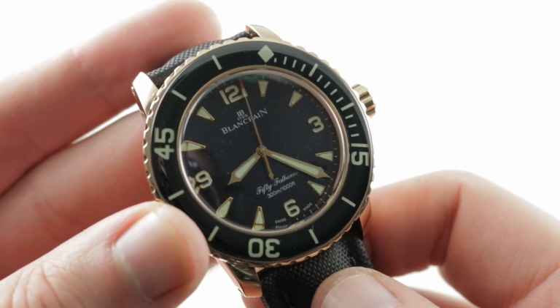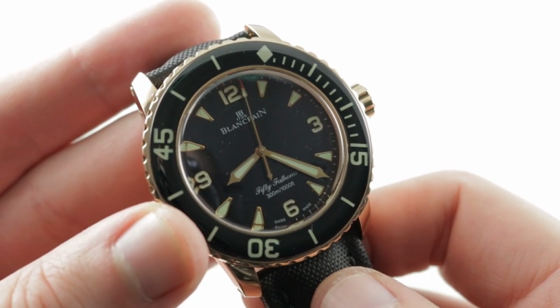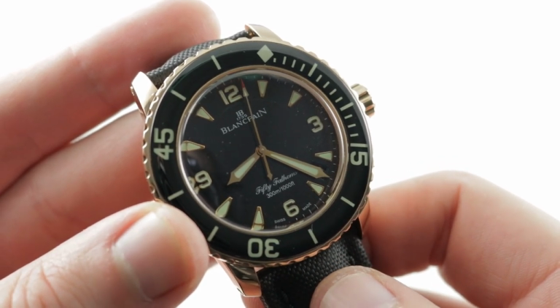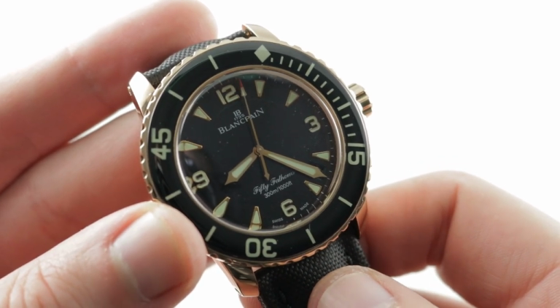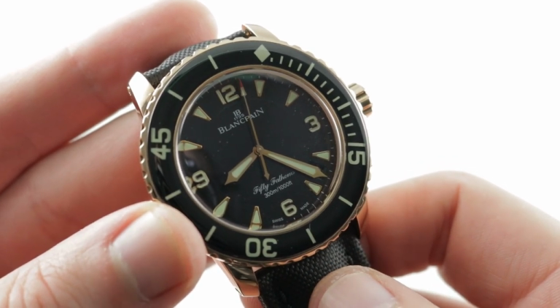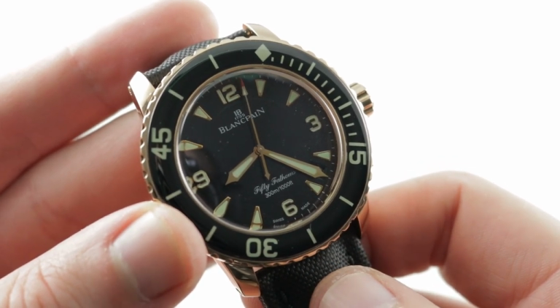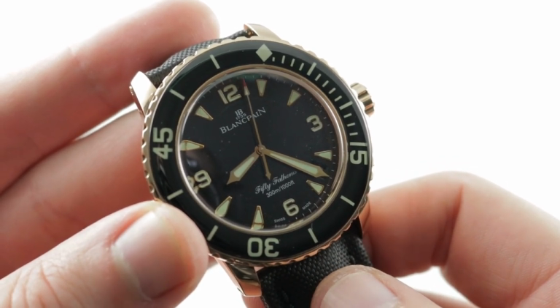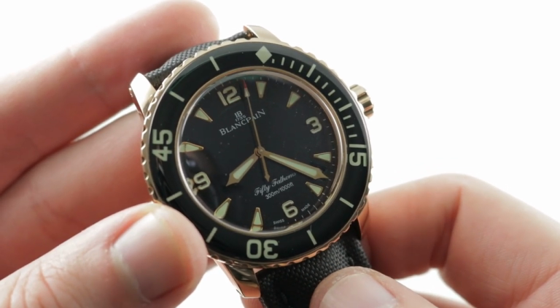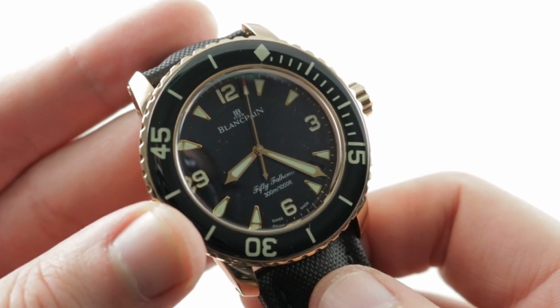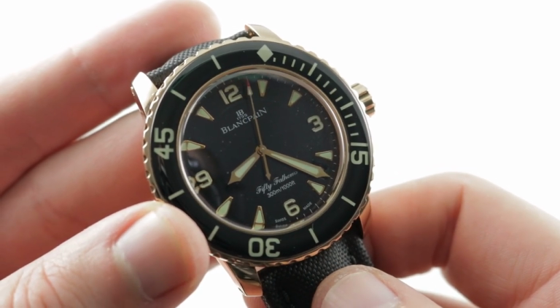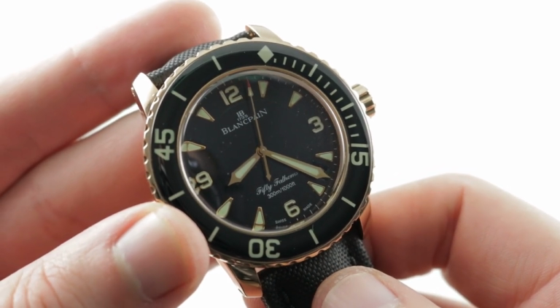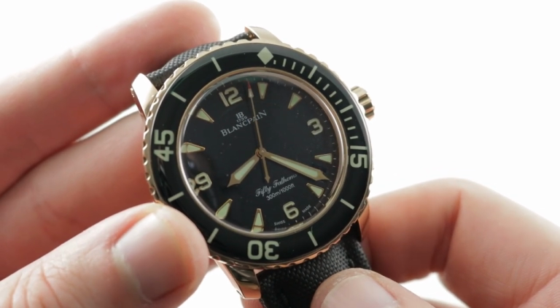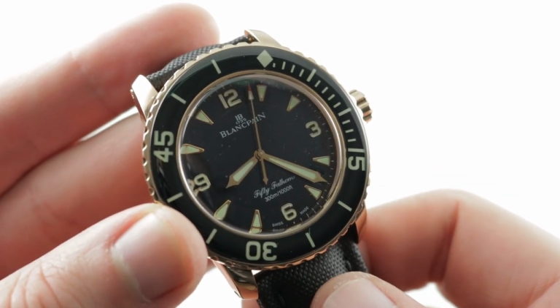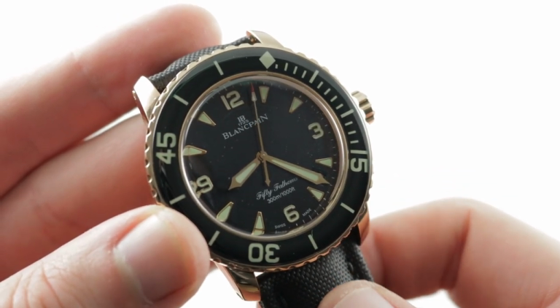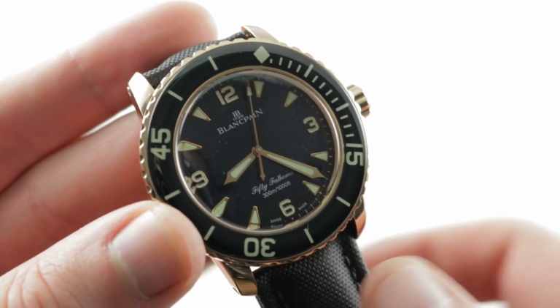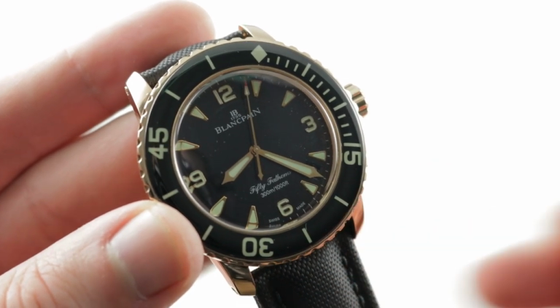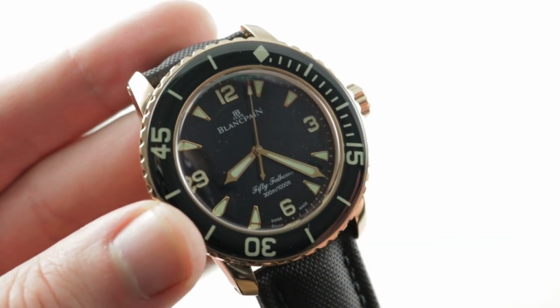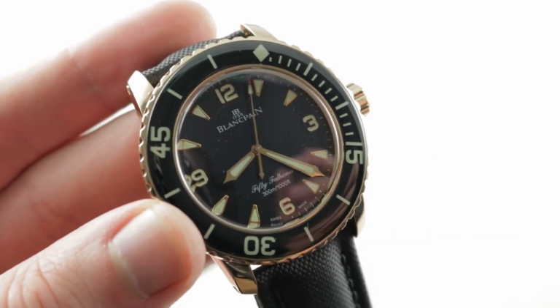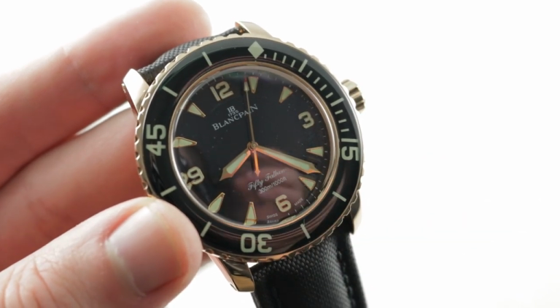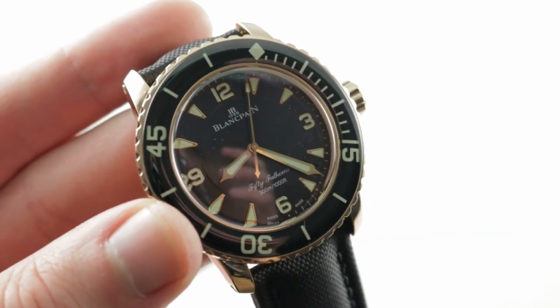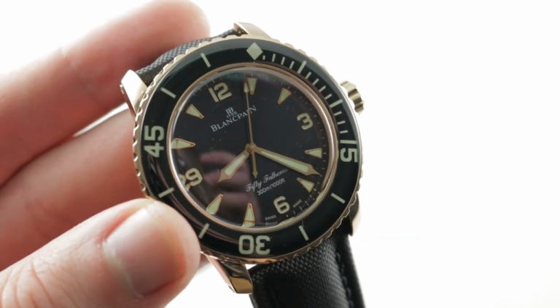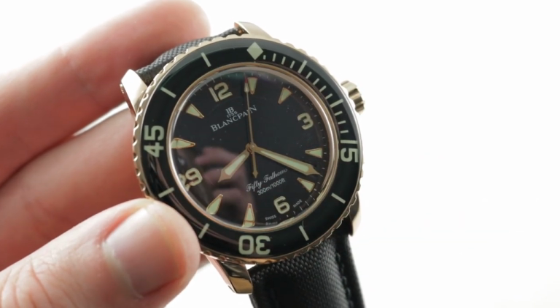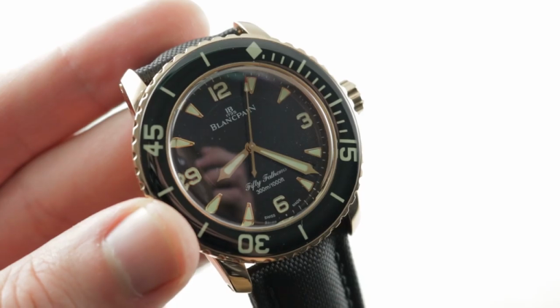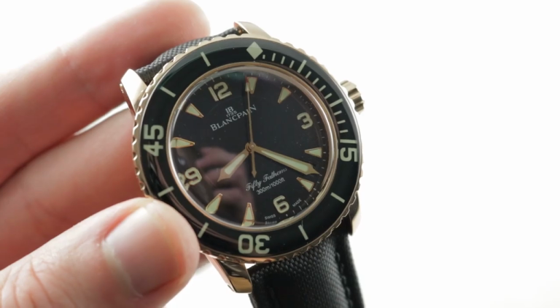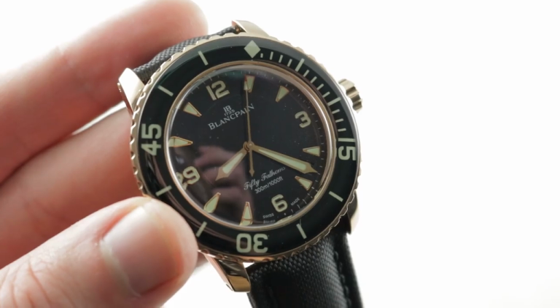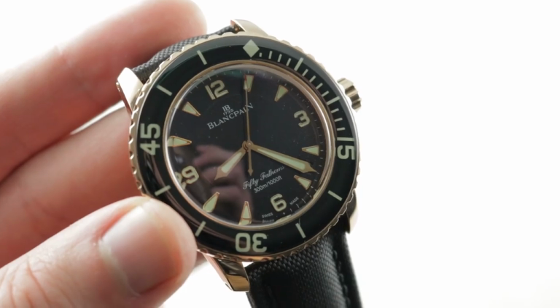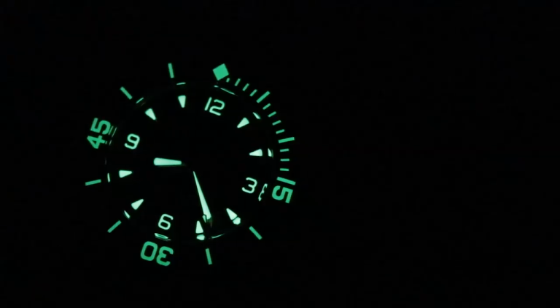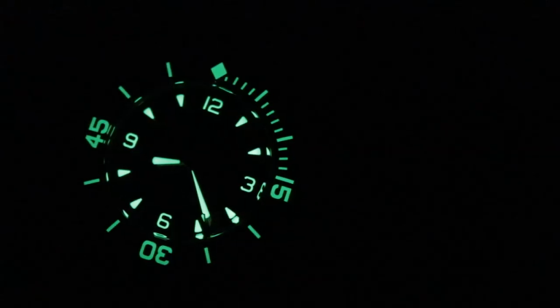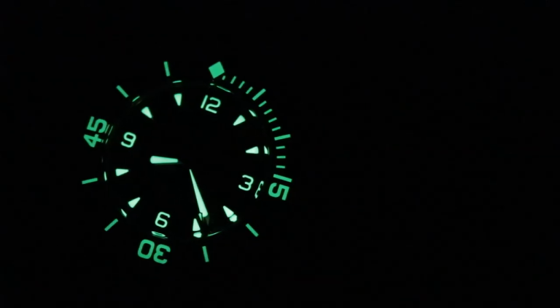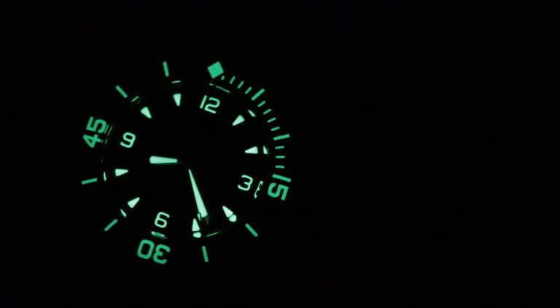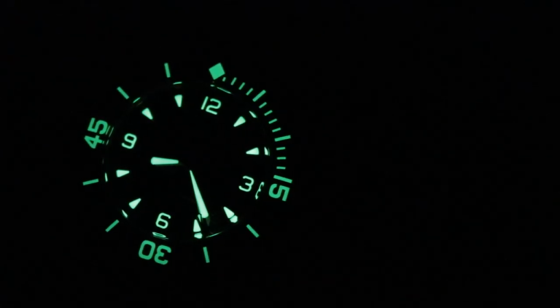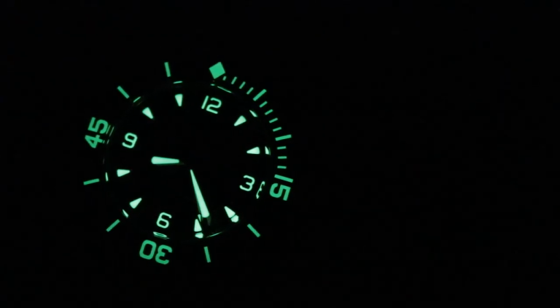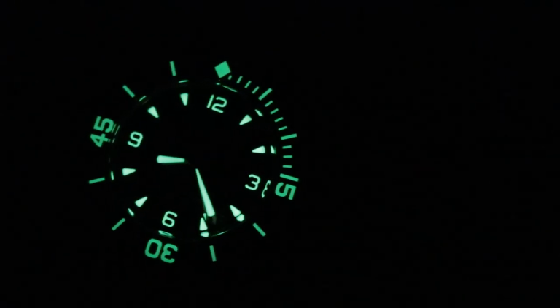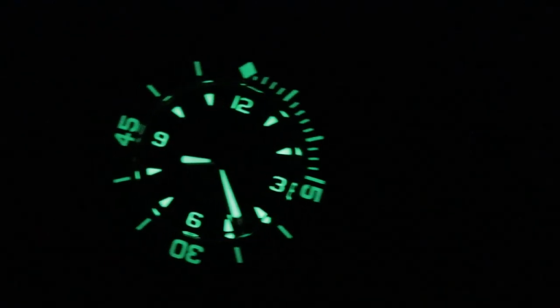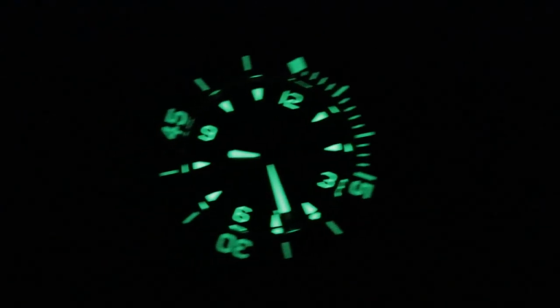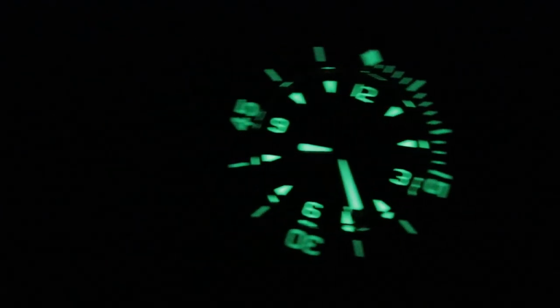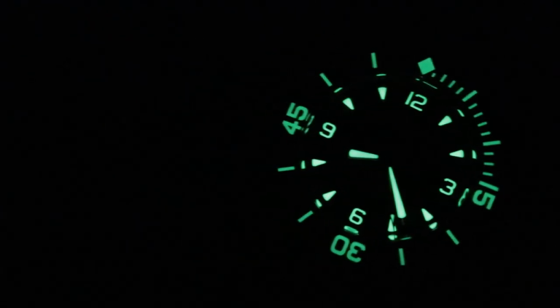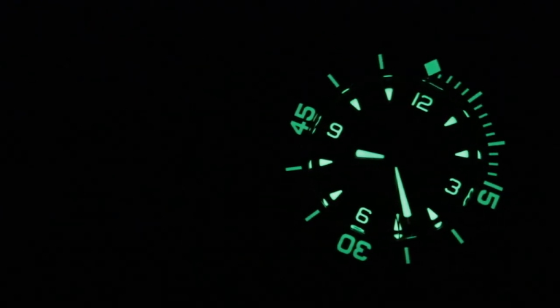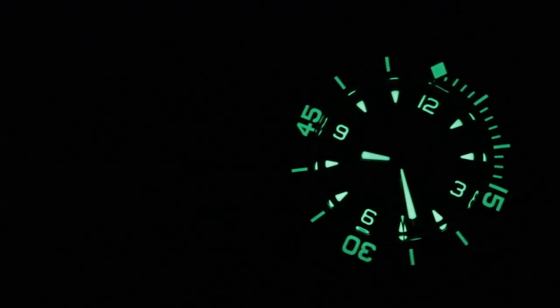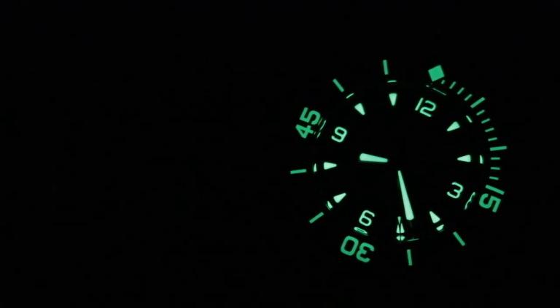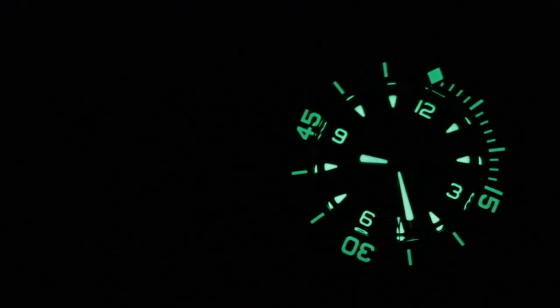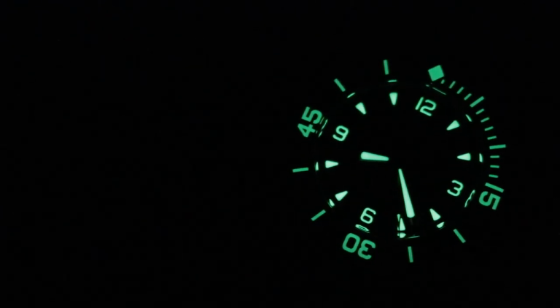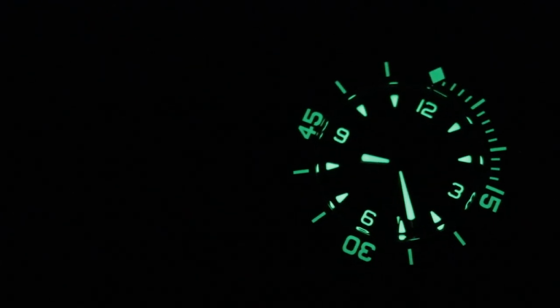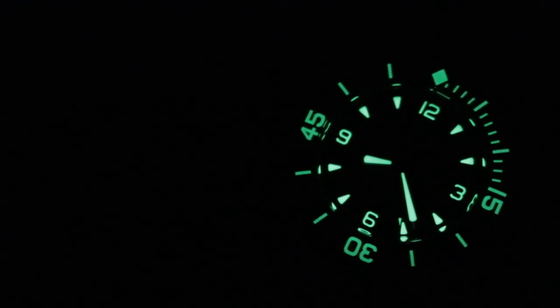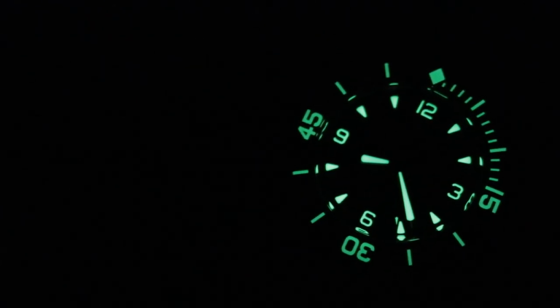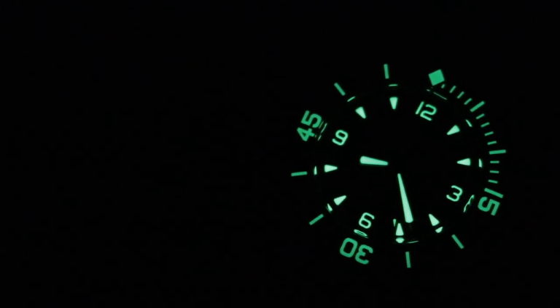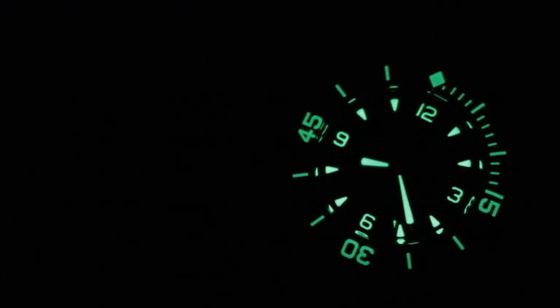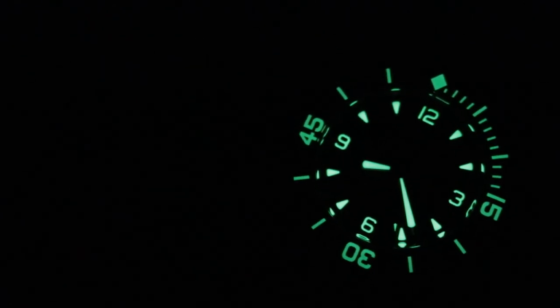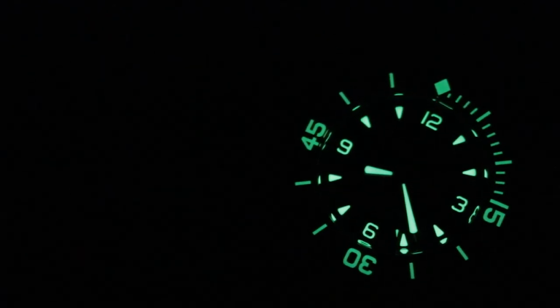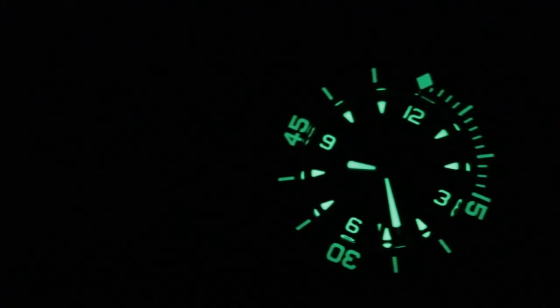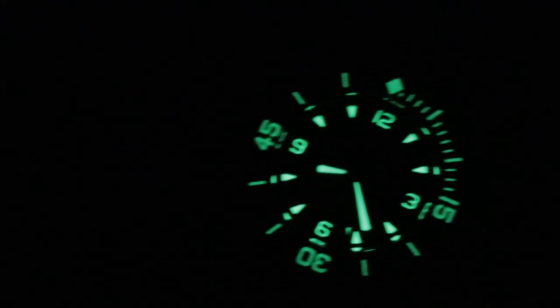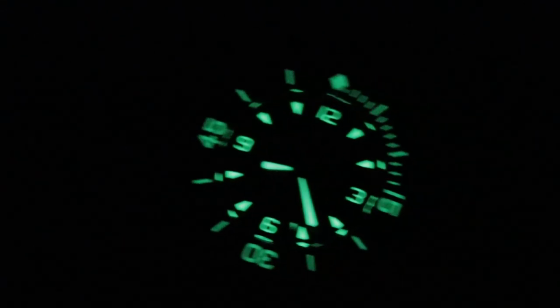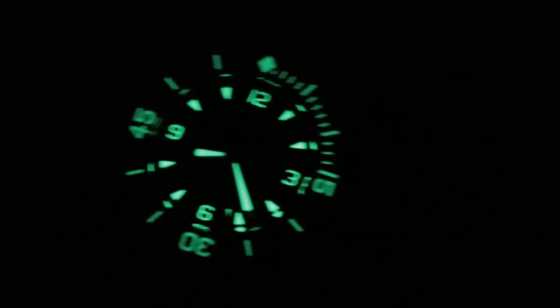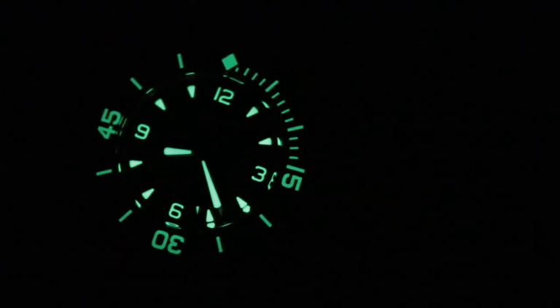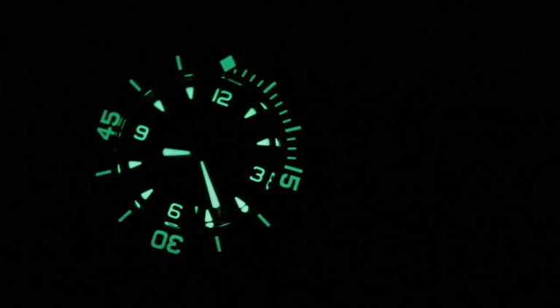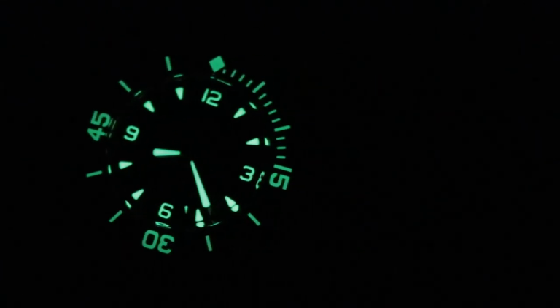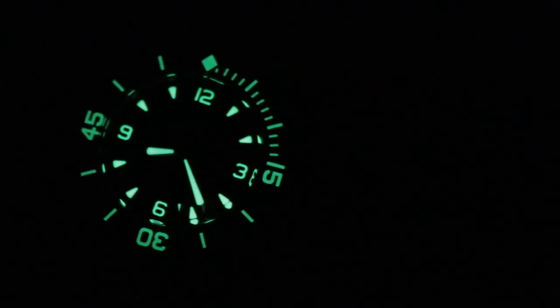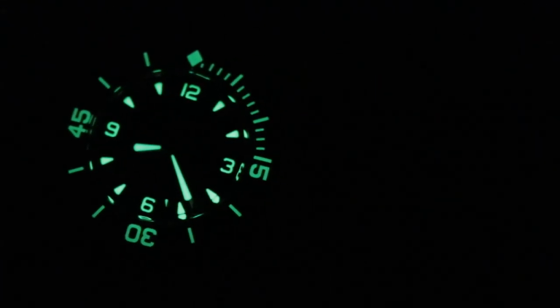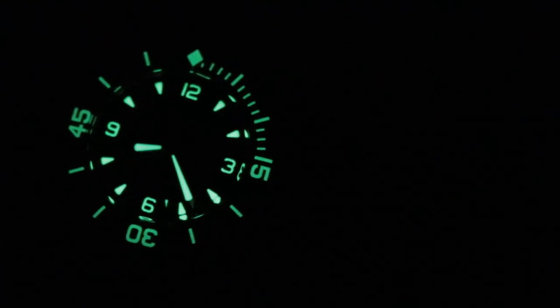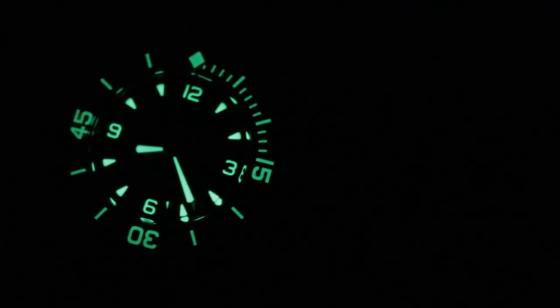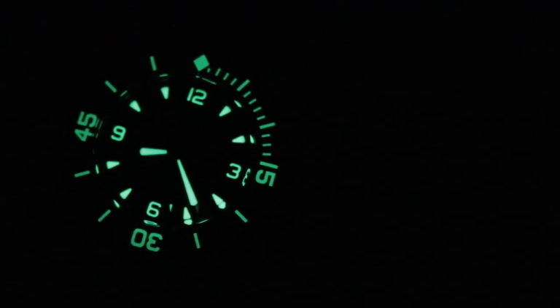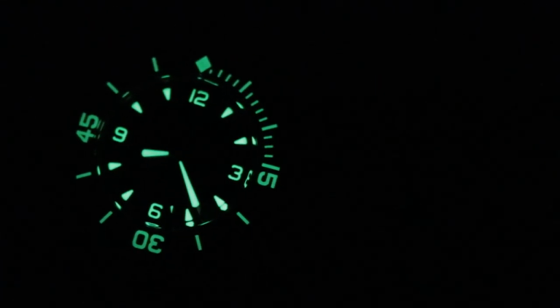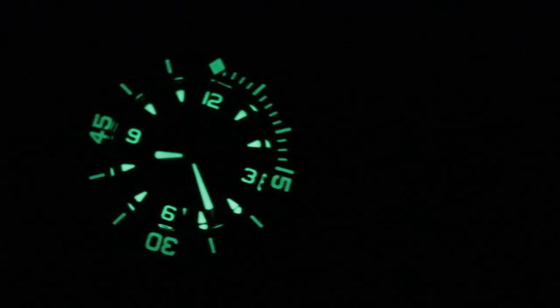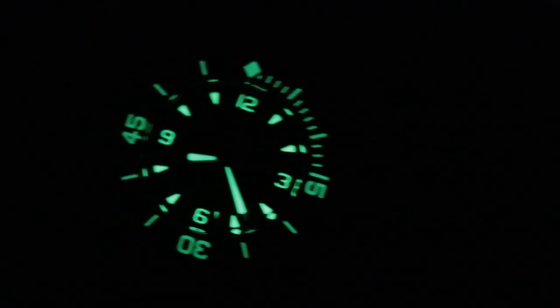See this one and make it yours on The WatchBox. Blancpain 50 Fathoms — the real deal.